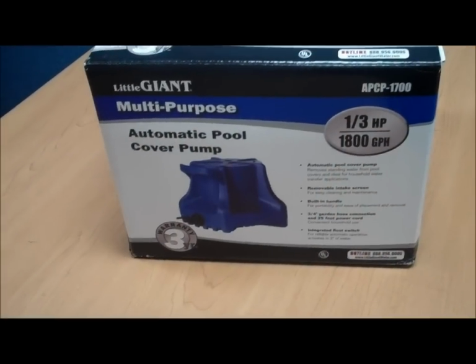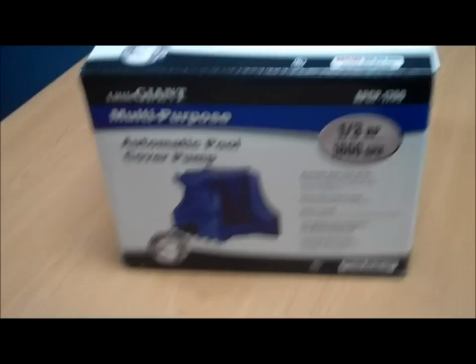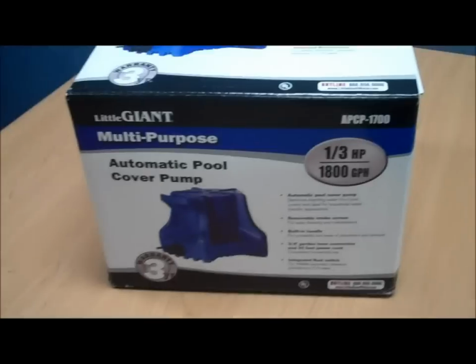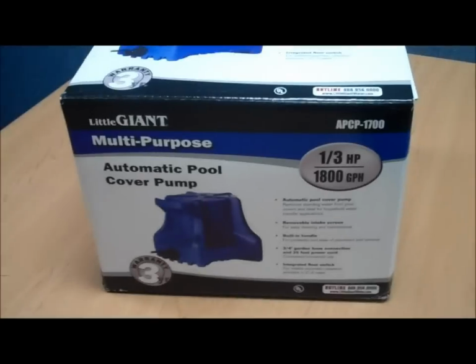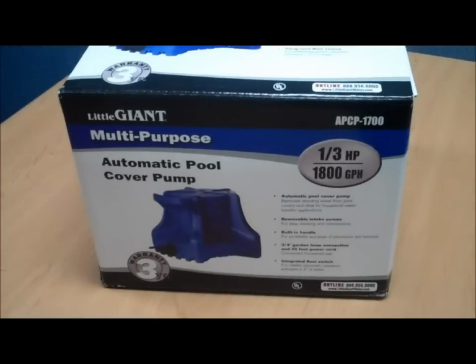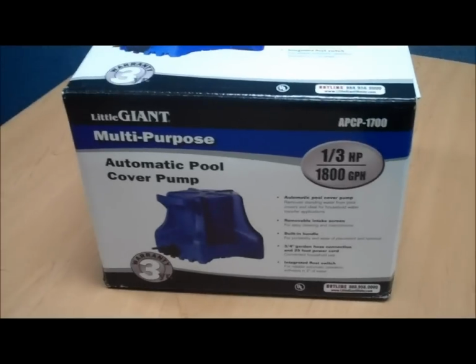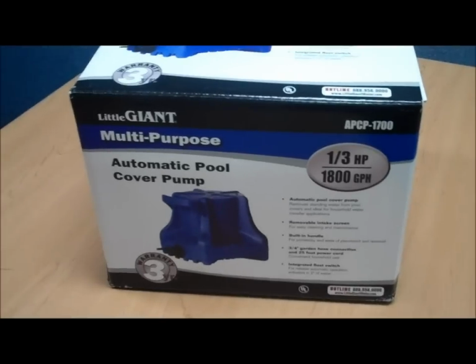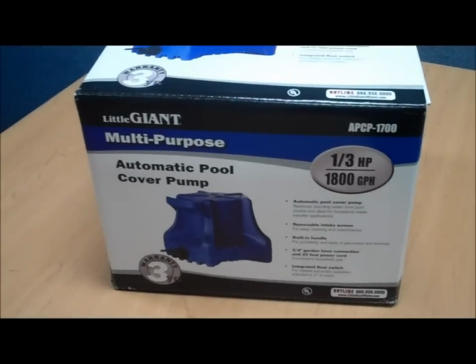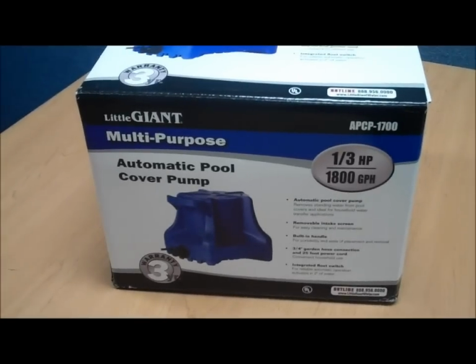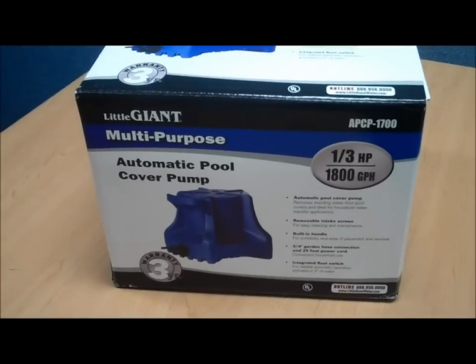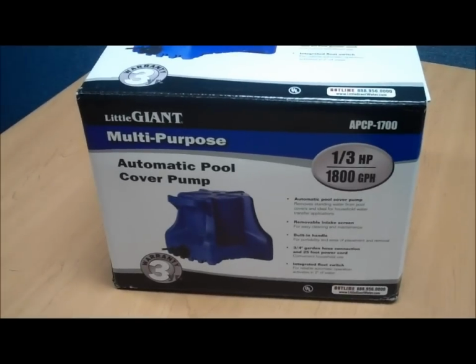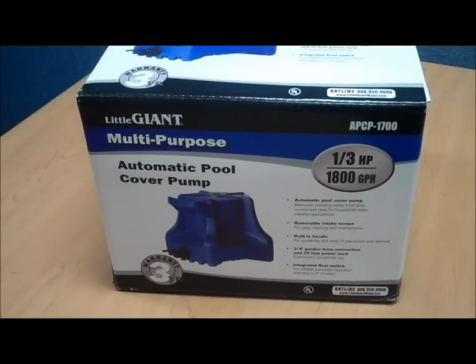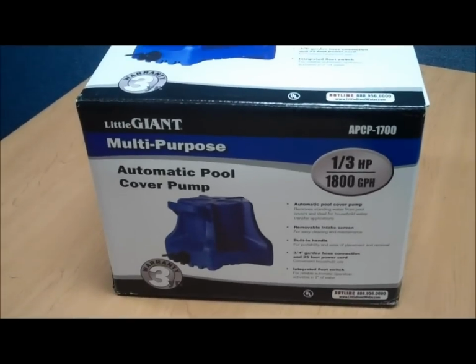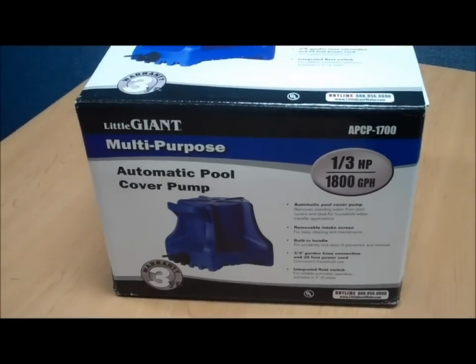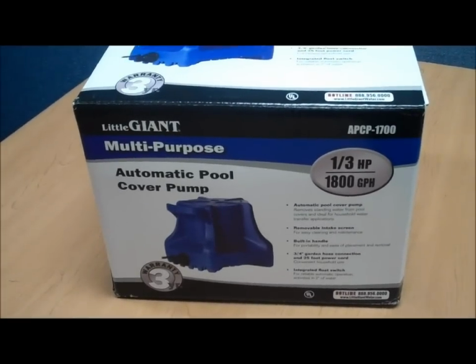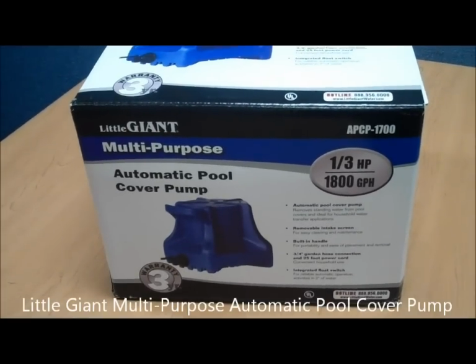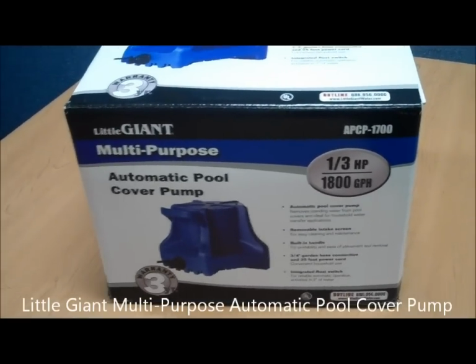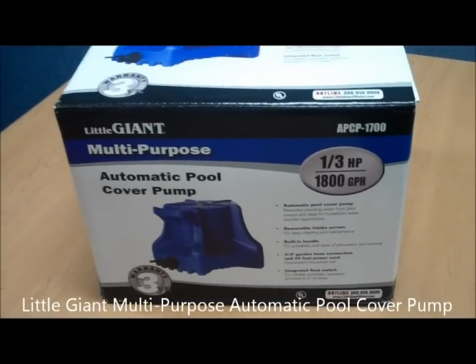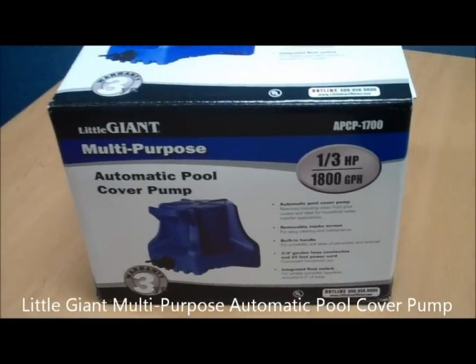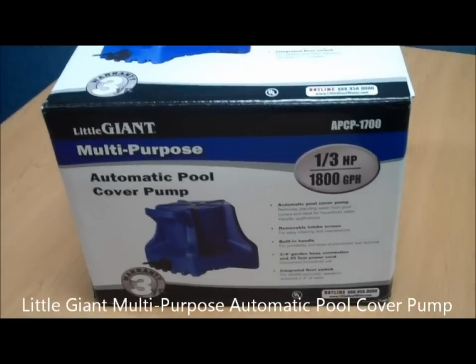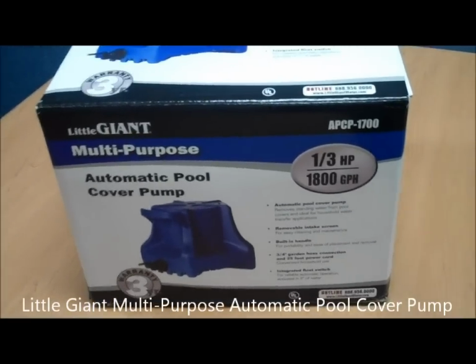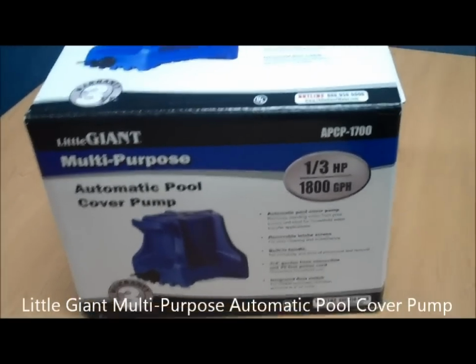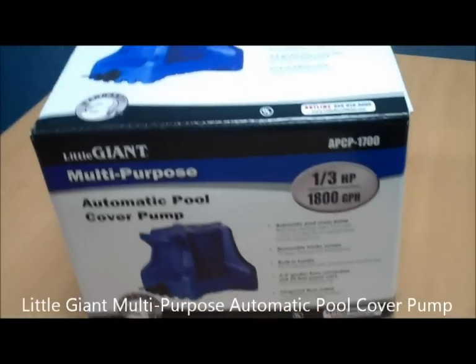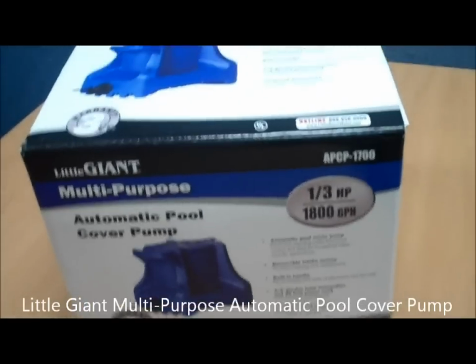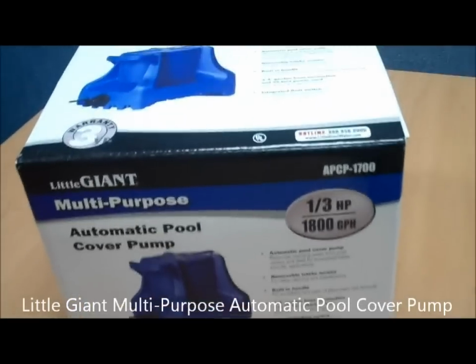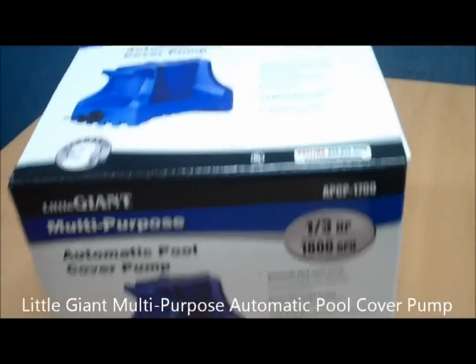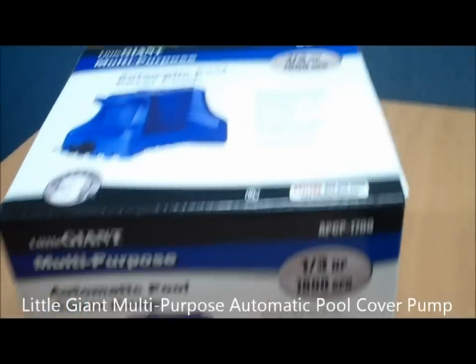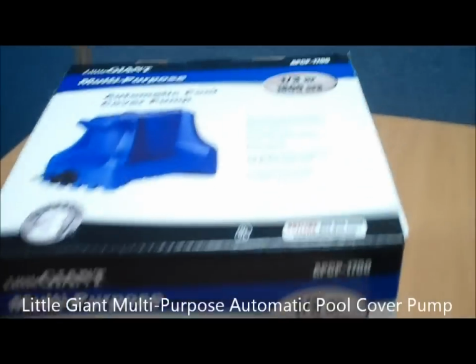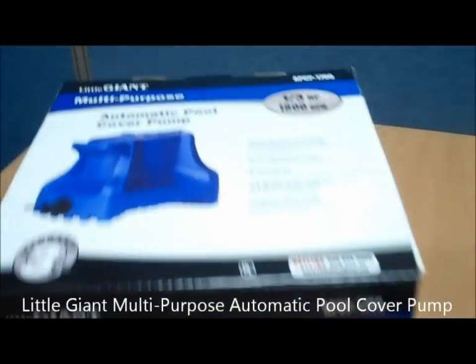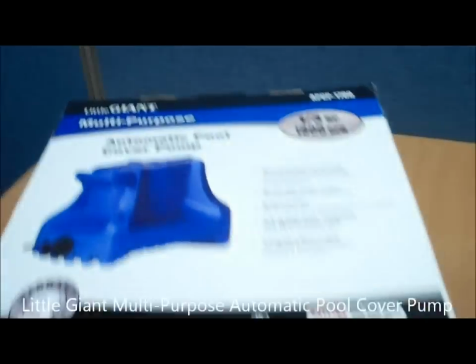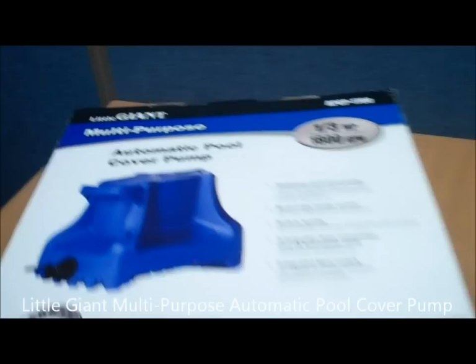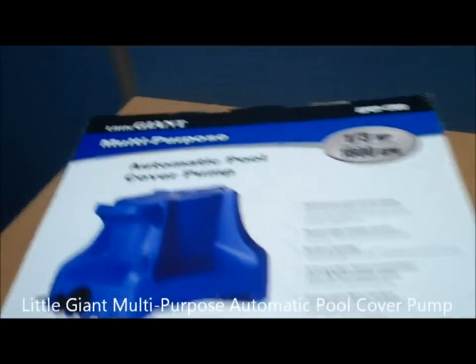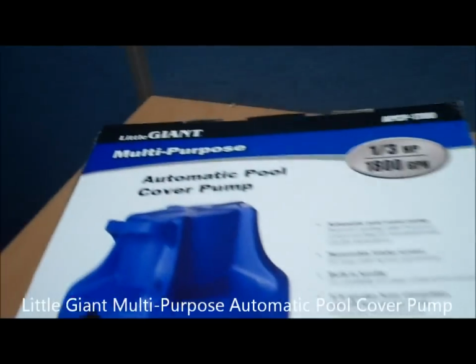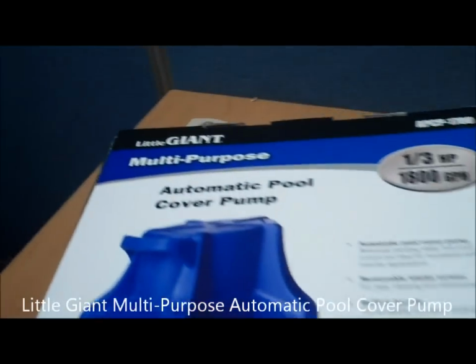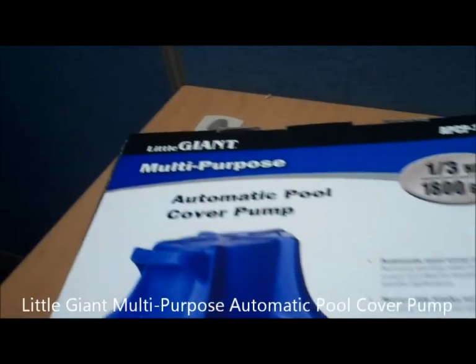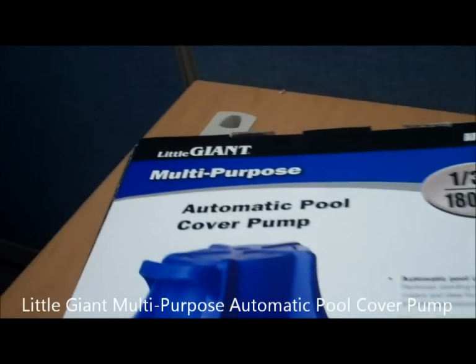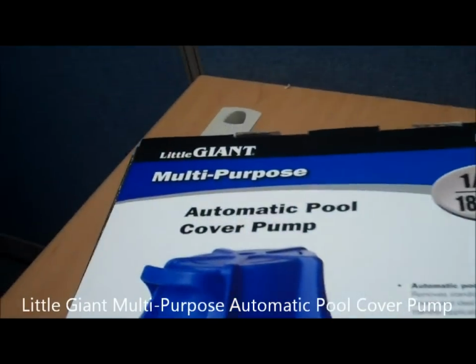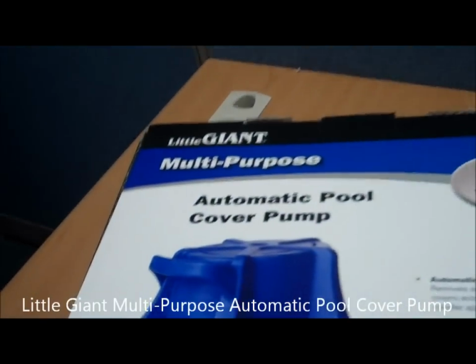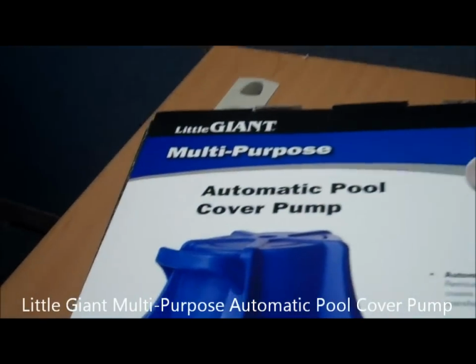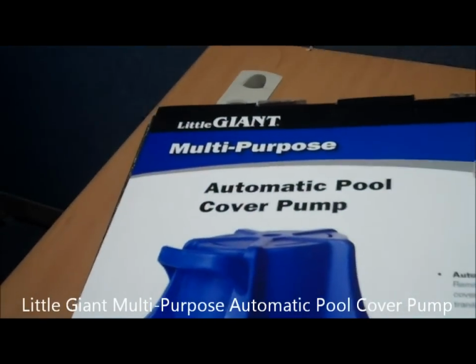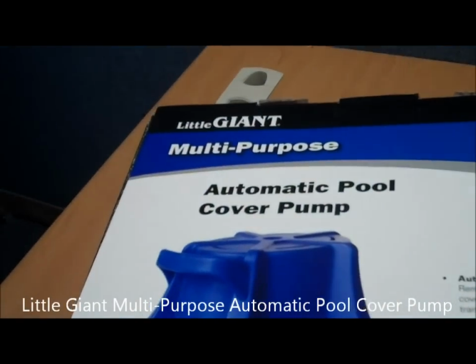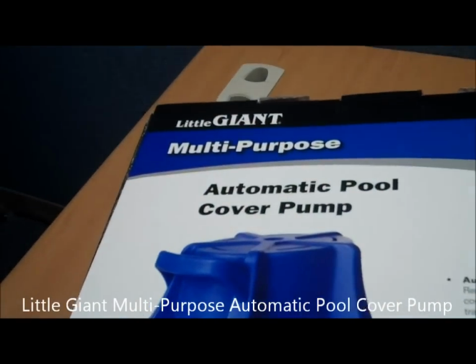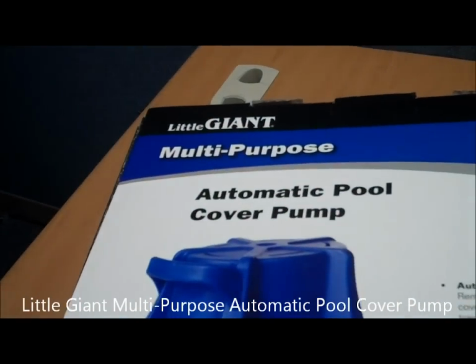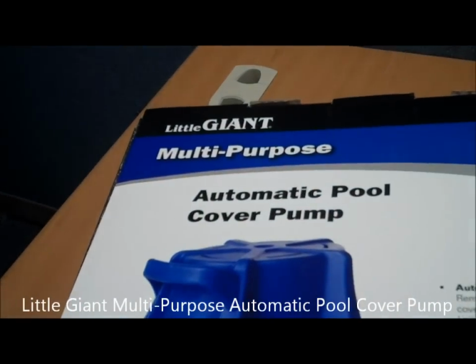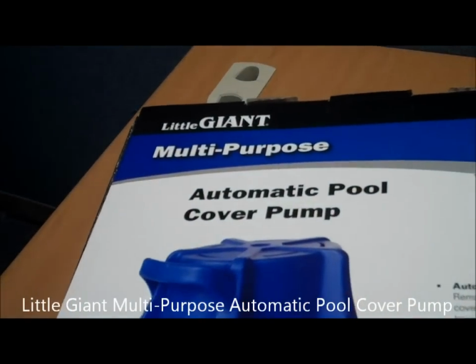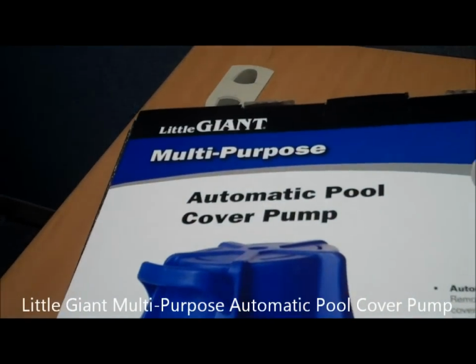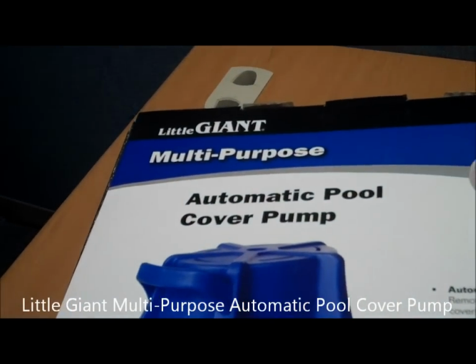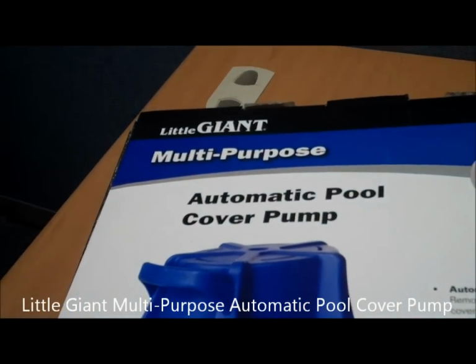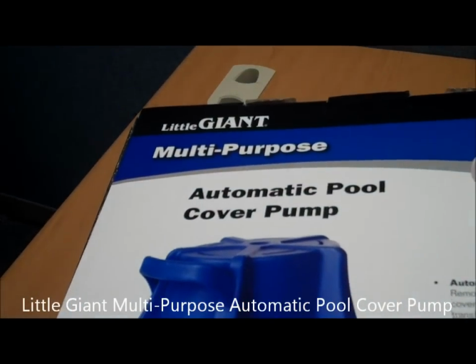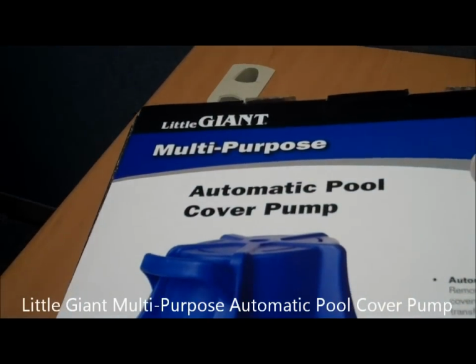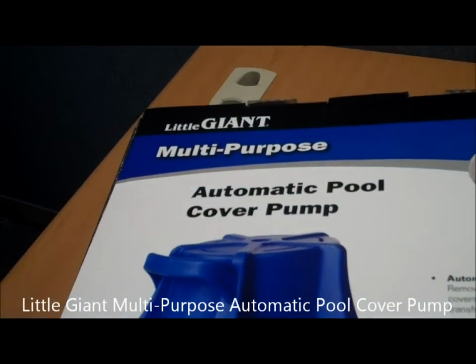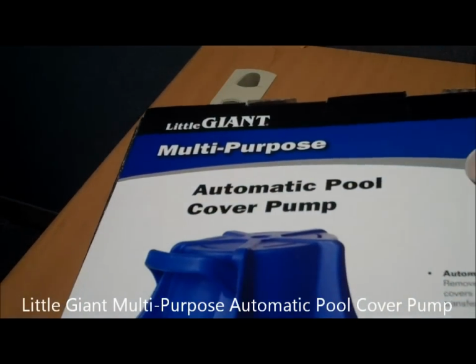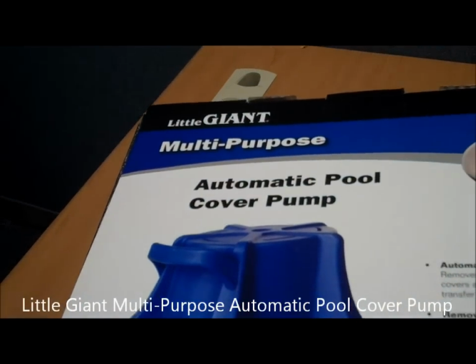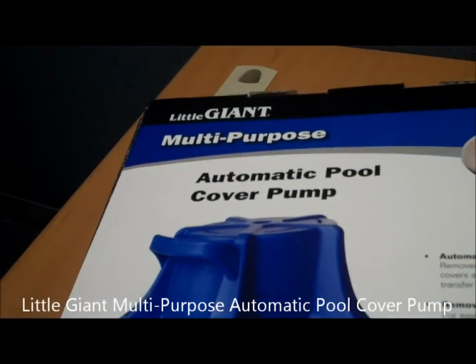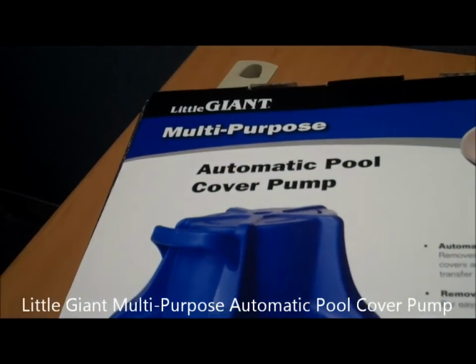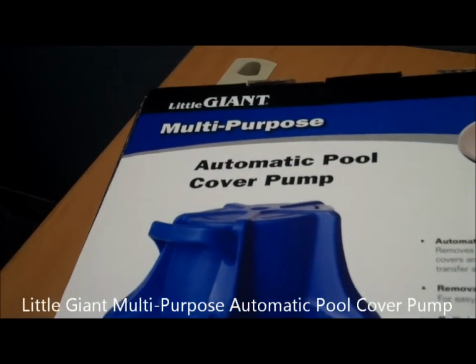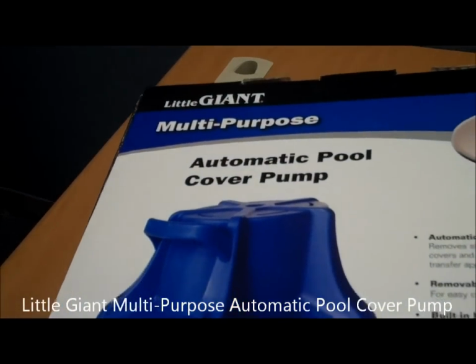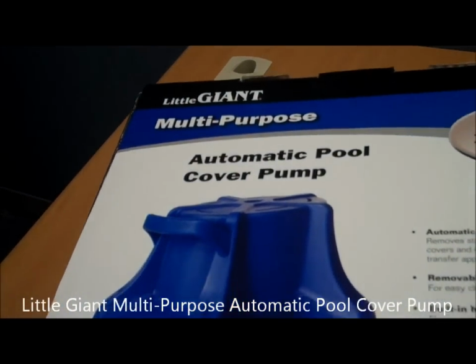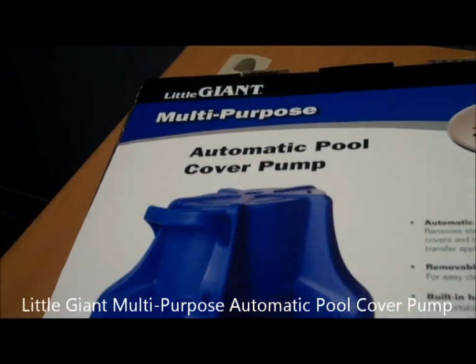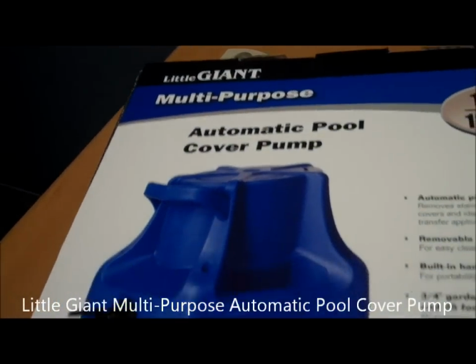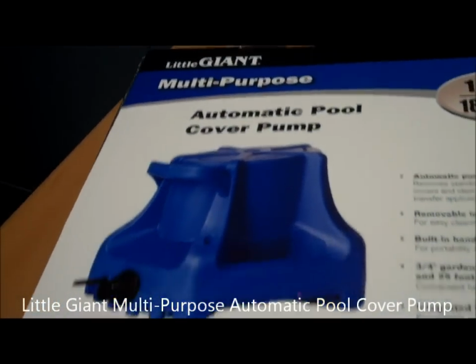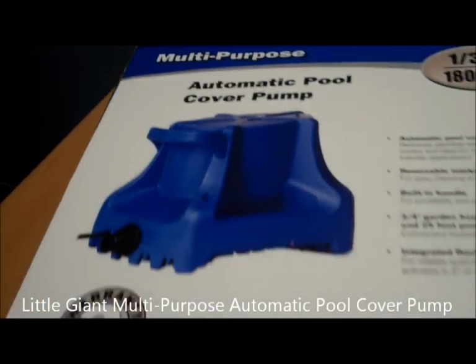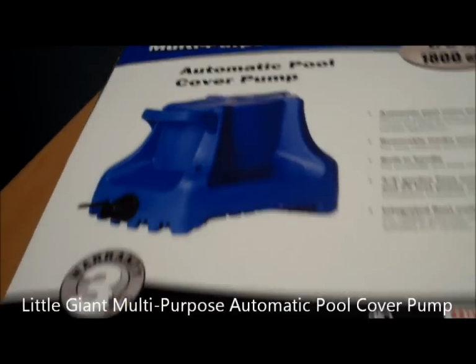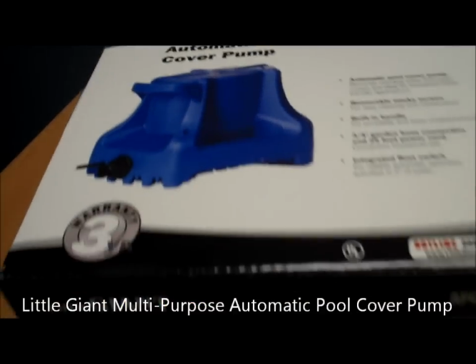Thanks for joining us here at Pool Center for another box tour — the Little Giant Multi-Purpose Automatic Pool Cover Pump.